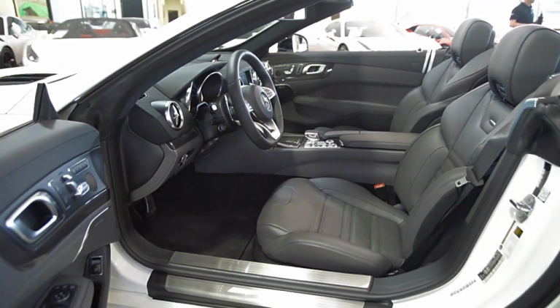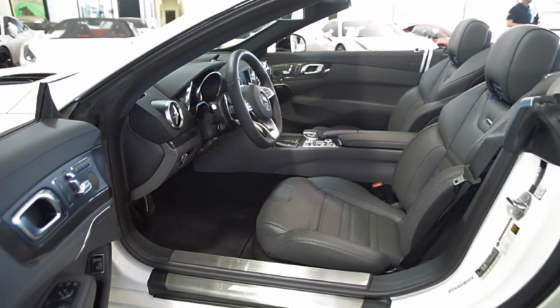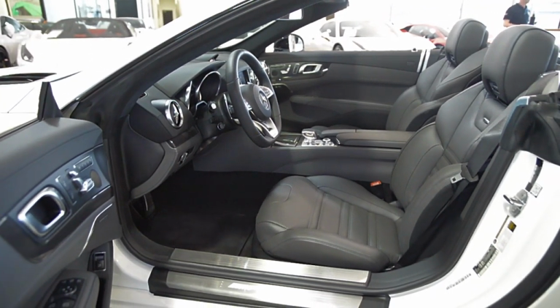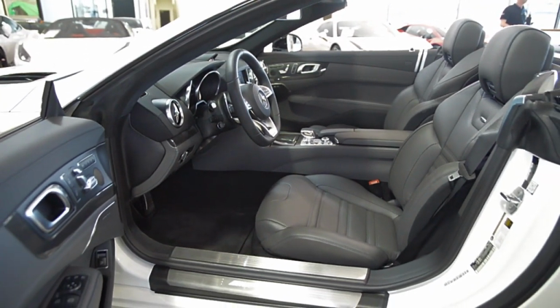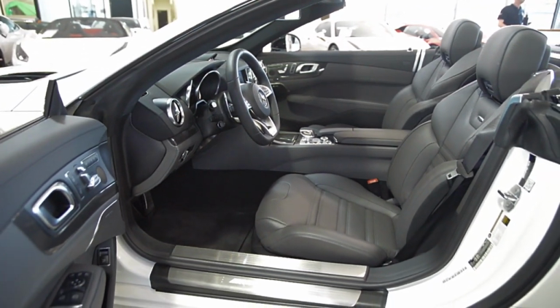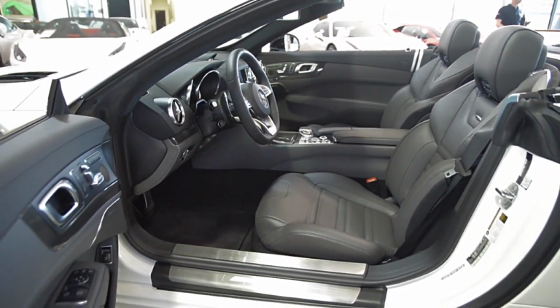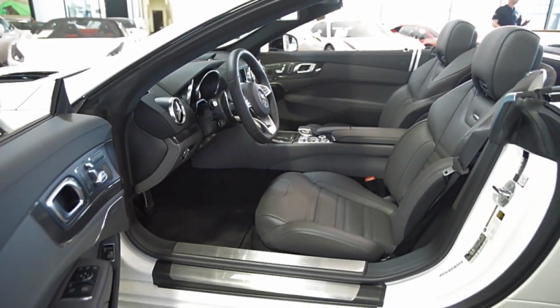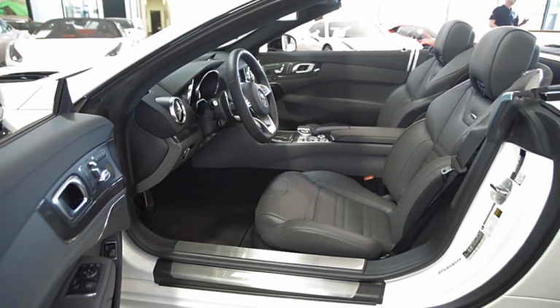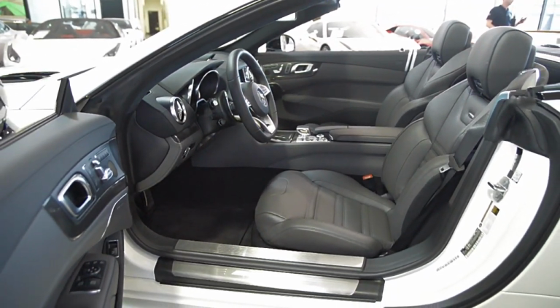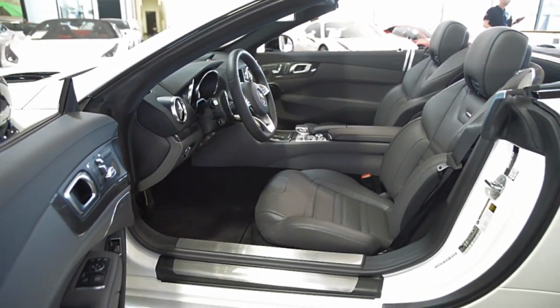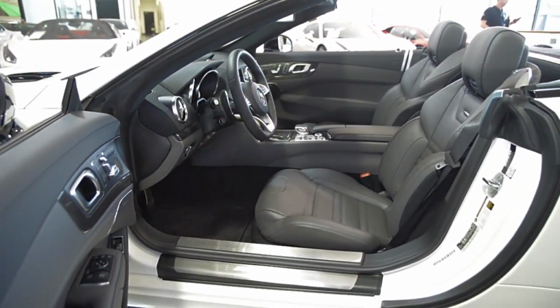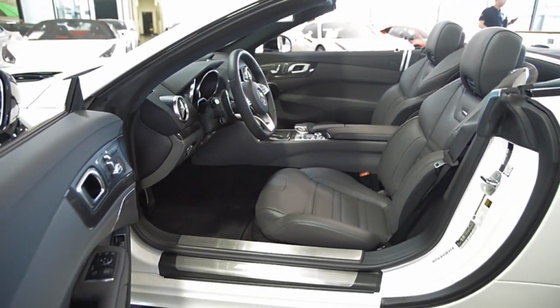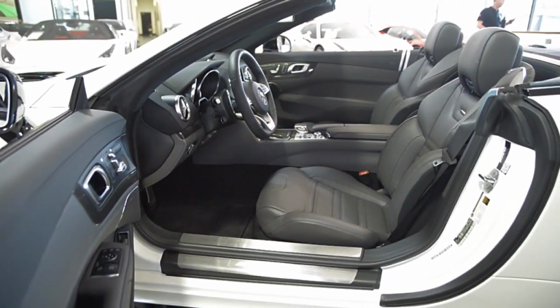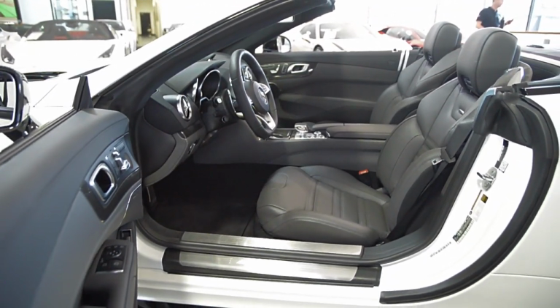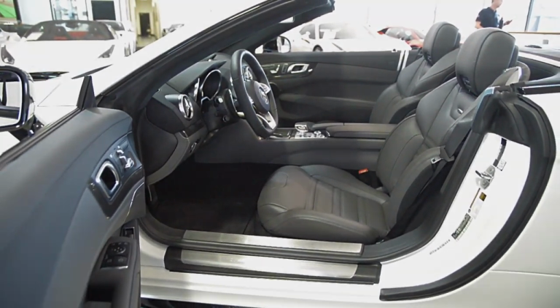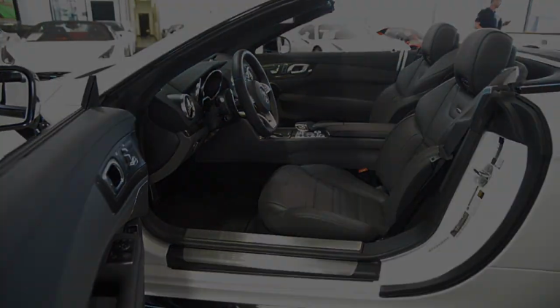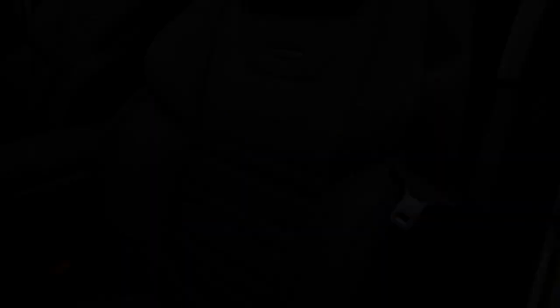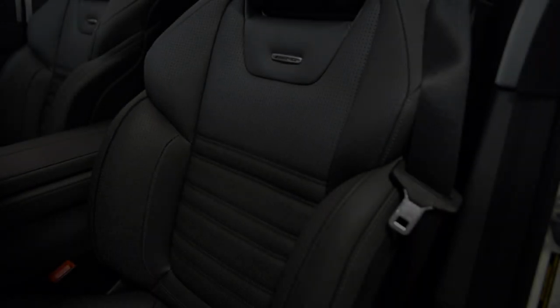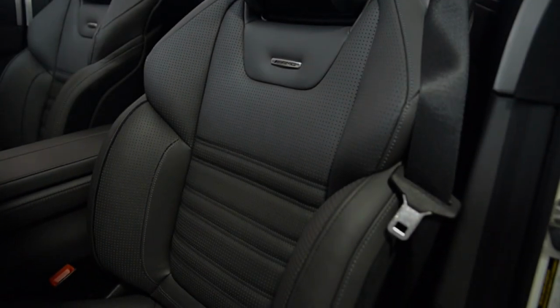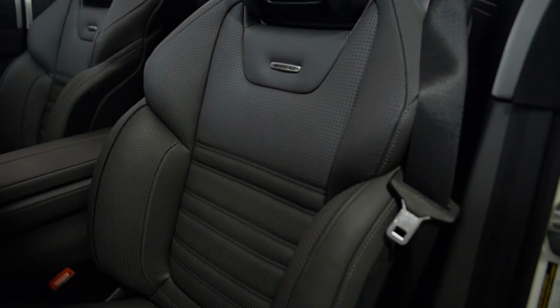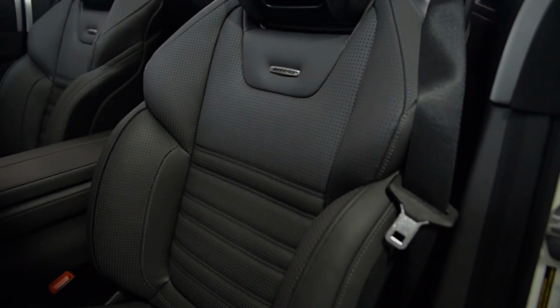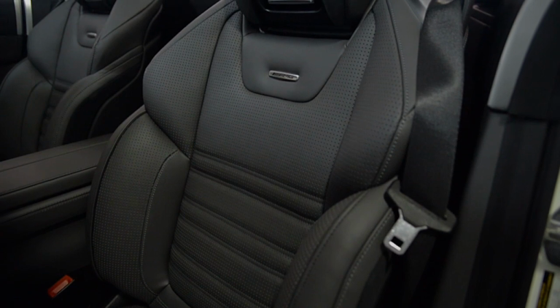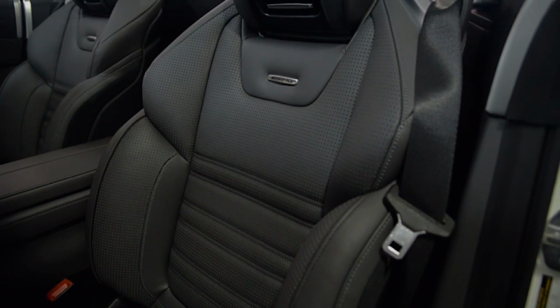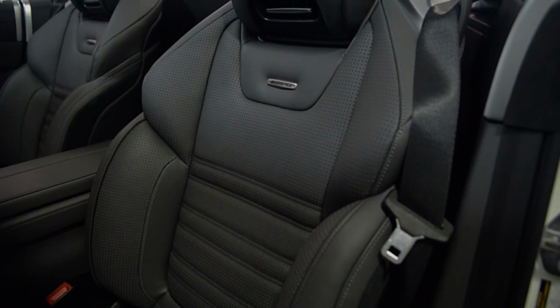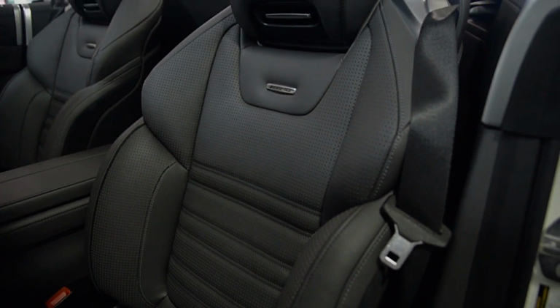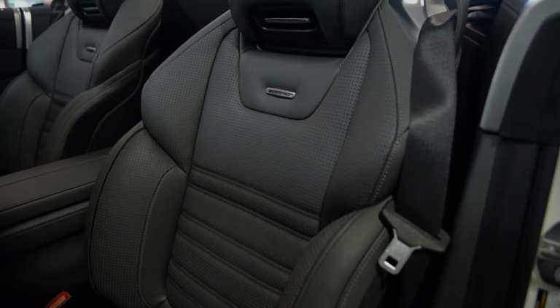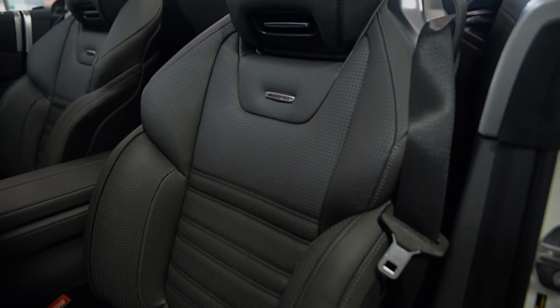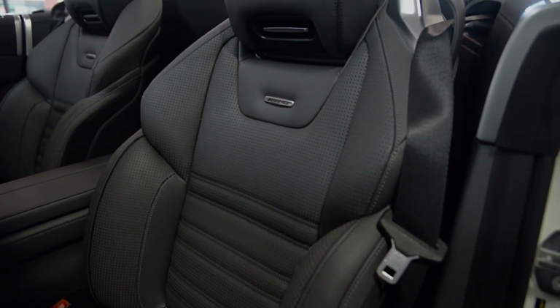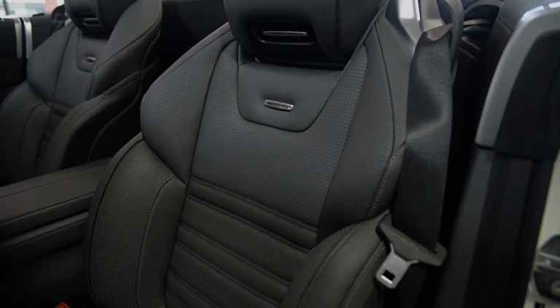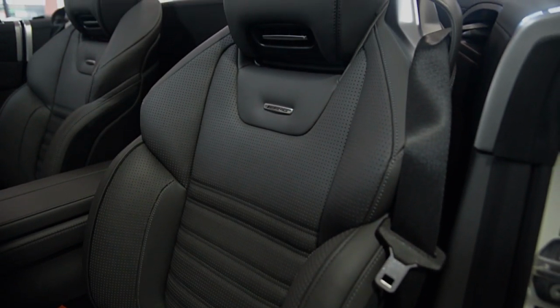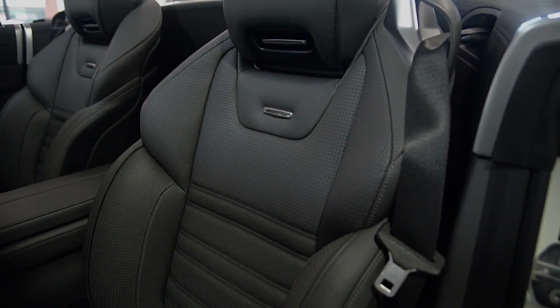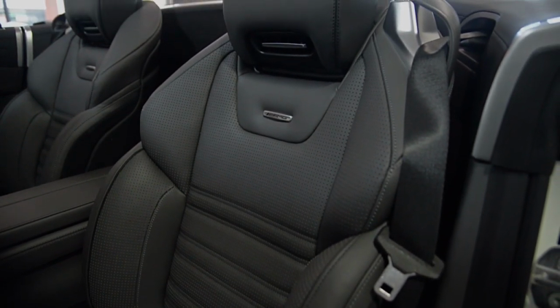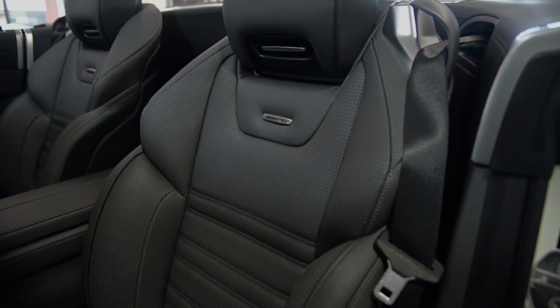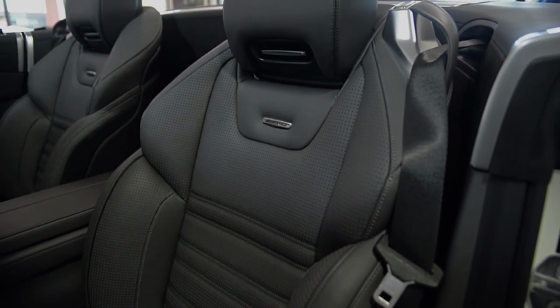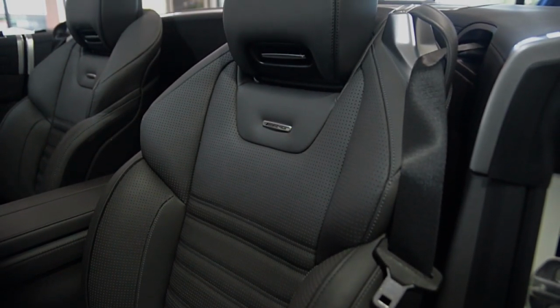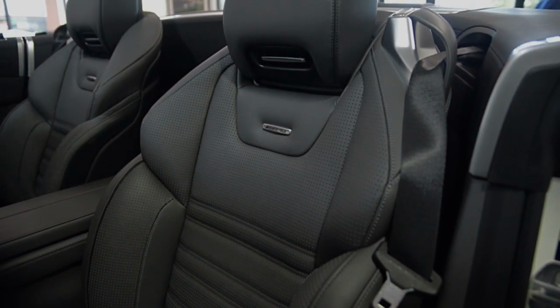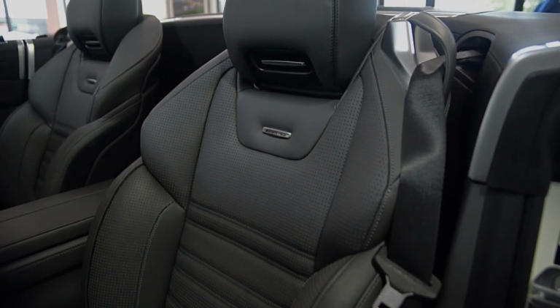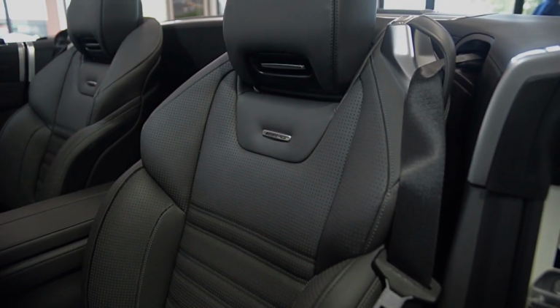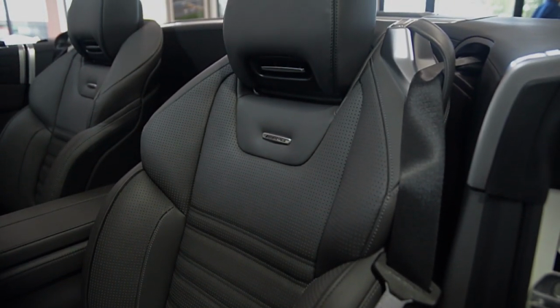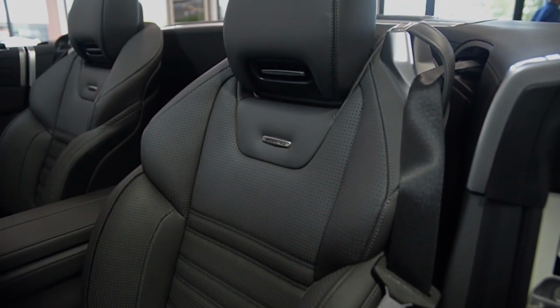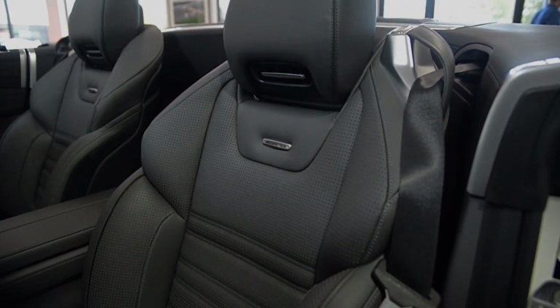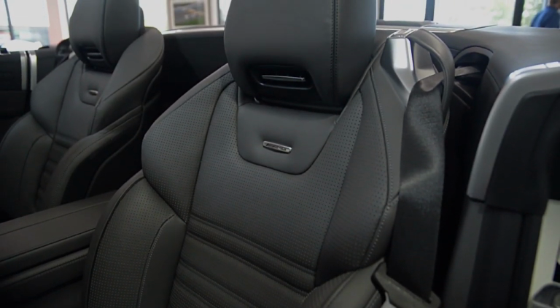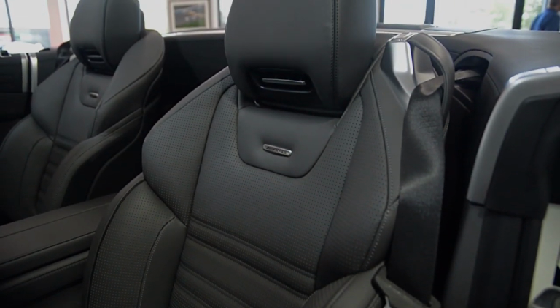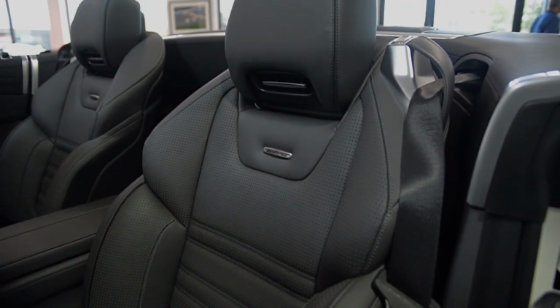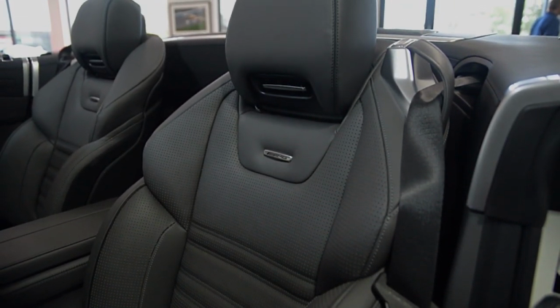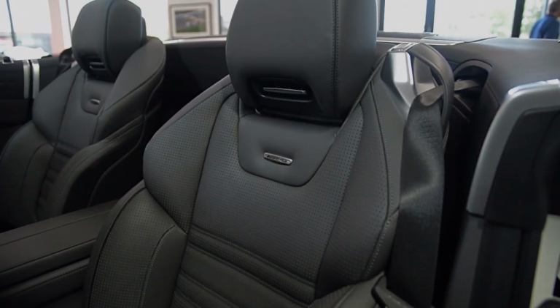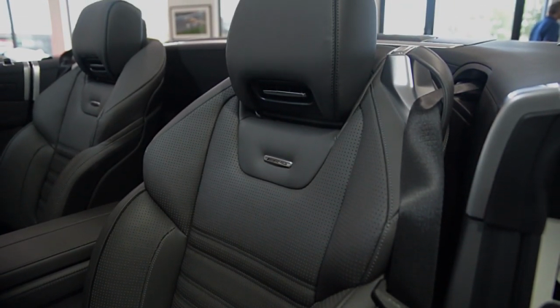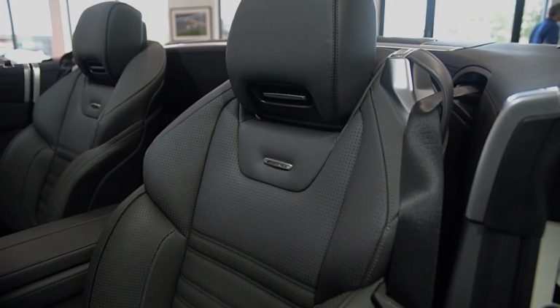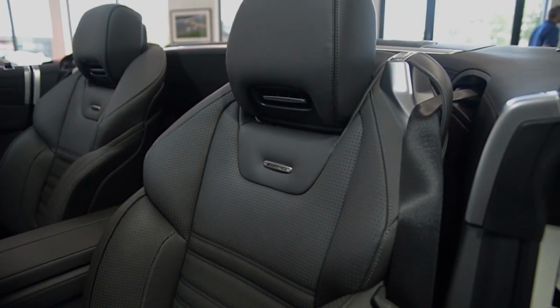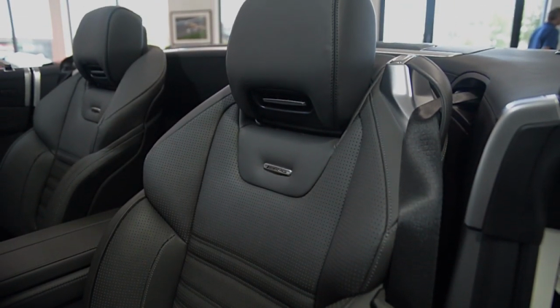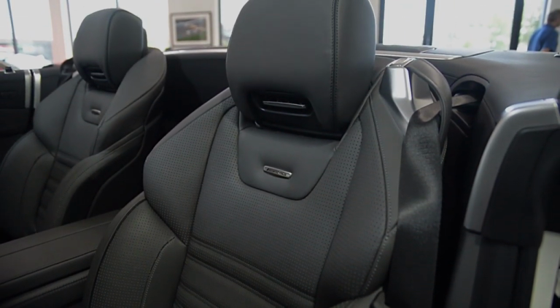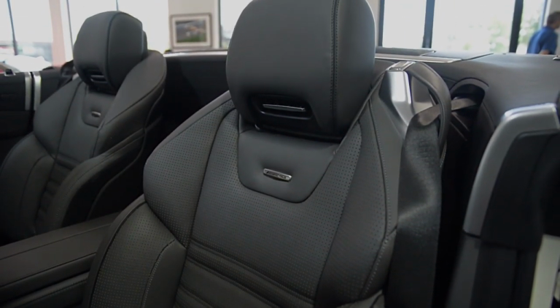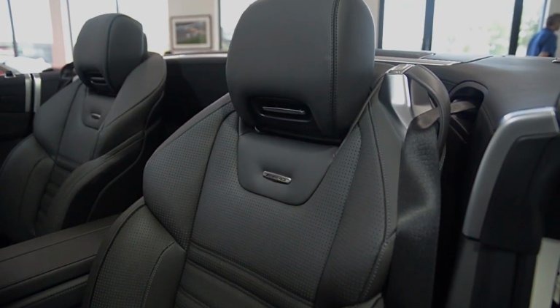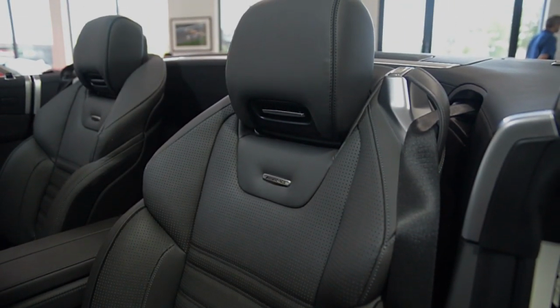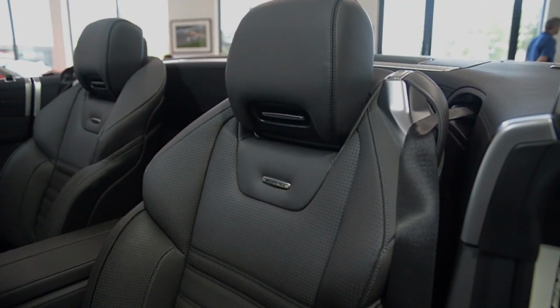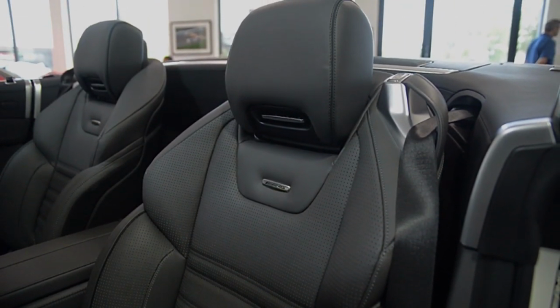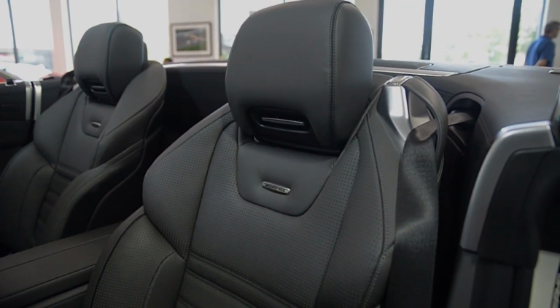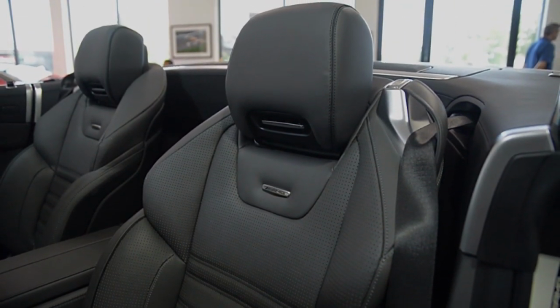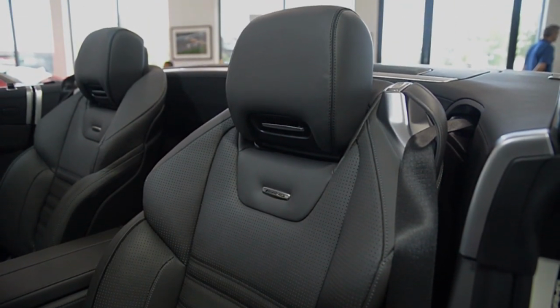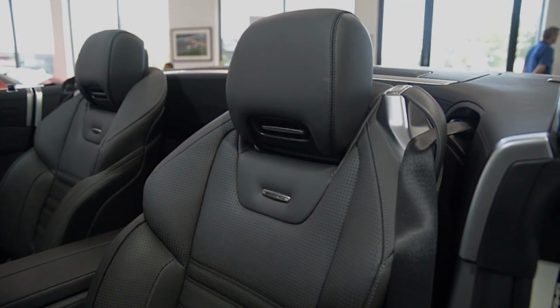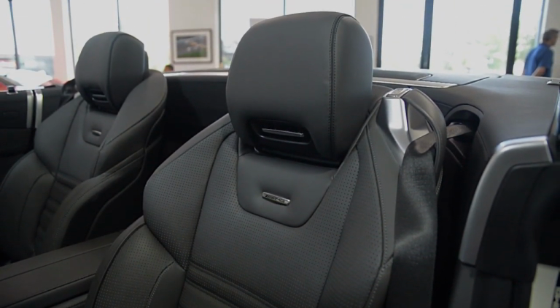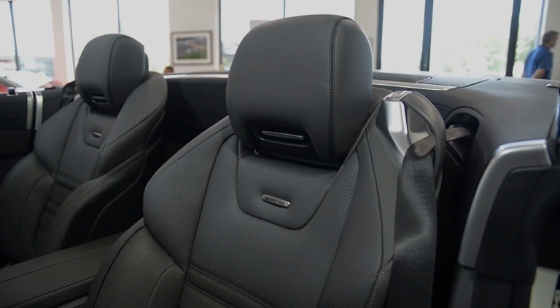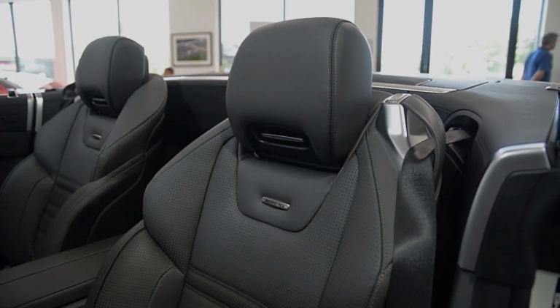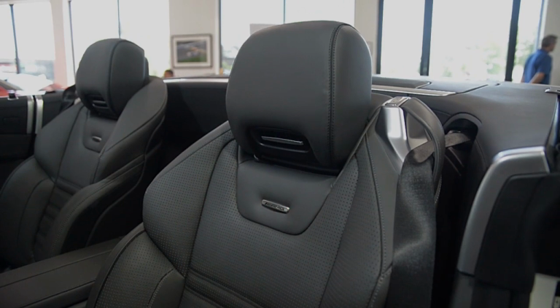This car is finished in a brilliant Diamond White Metallic exterior and Titanium Gray Pearl Exclusive Nappa leather interior with carbon fiber trim.